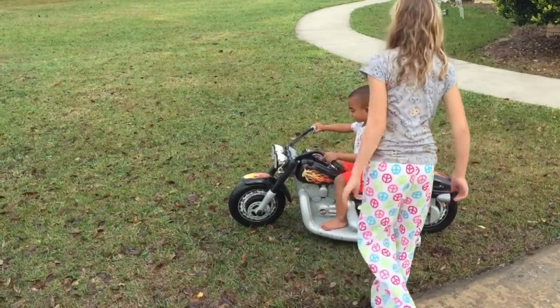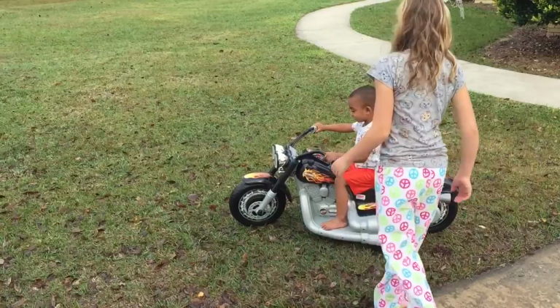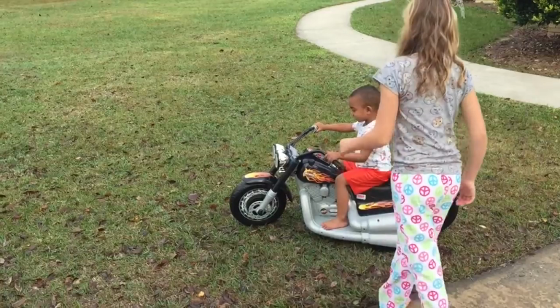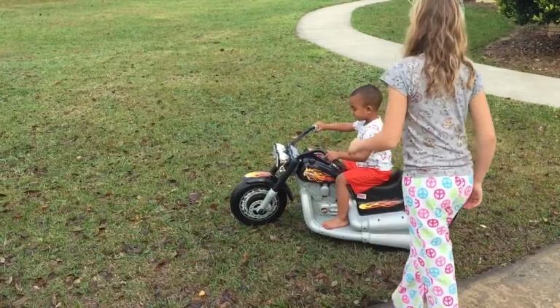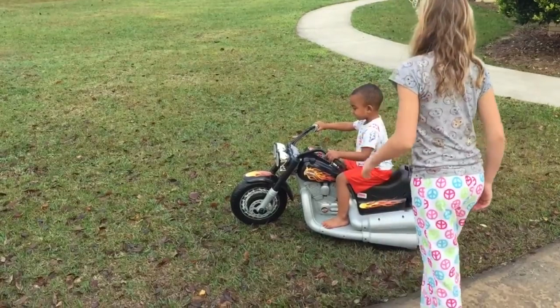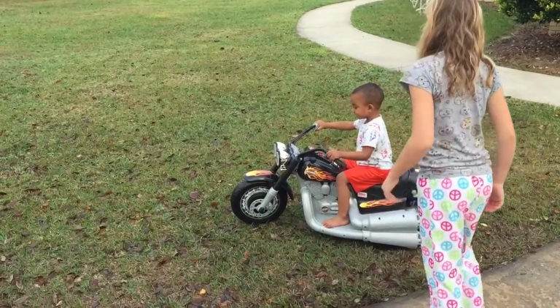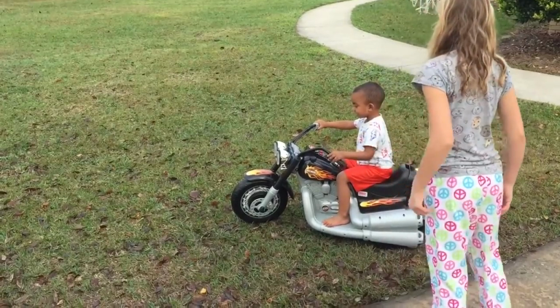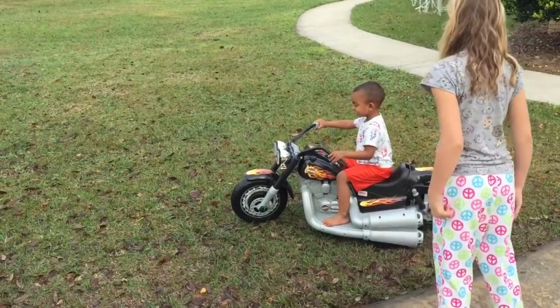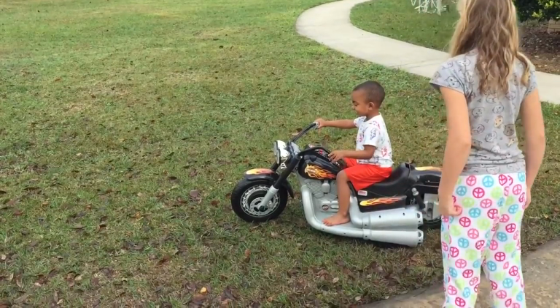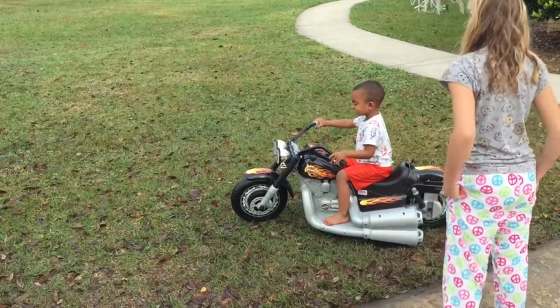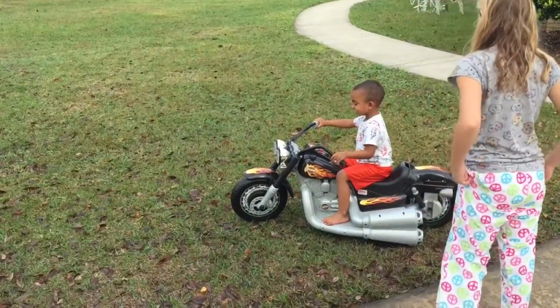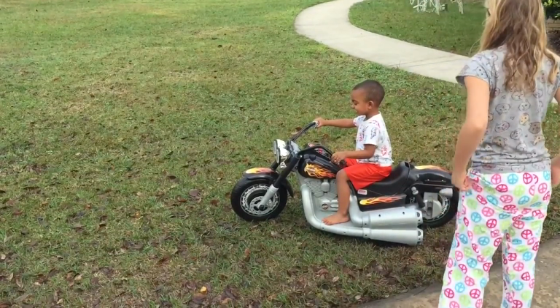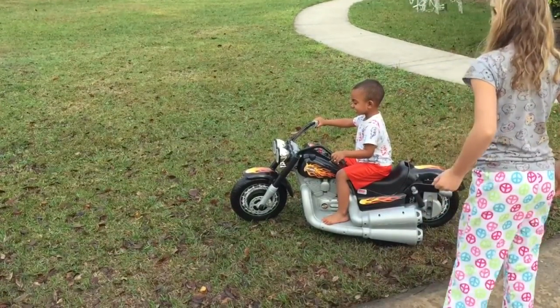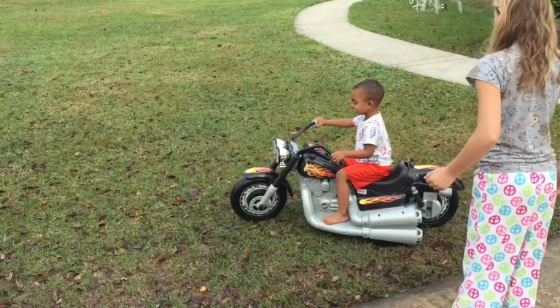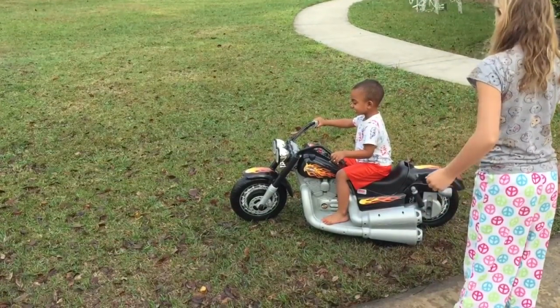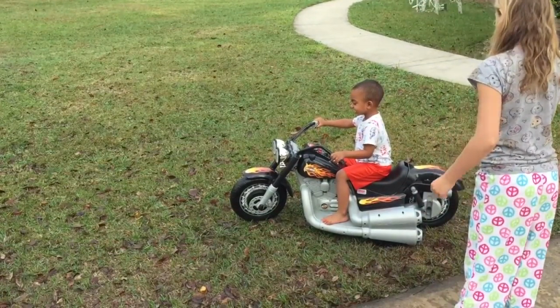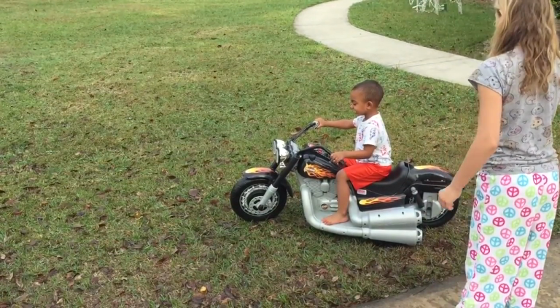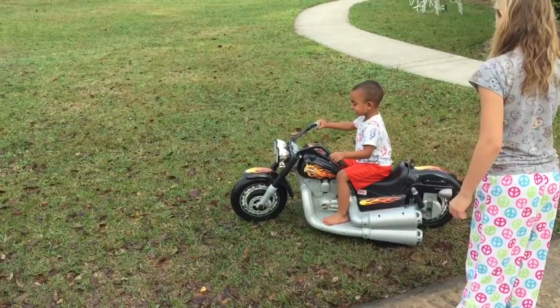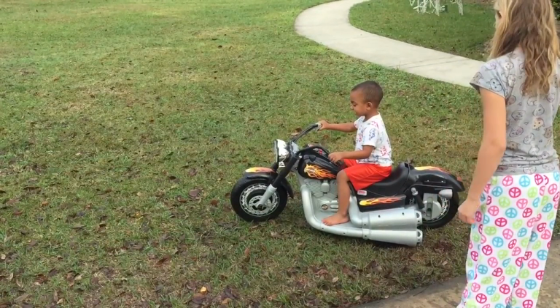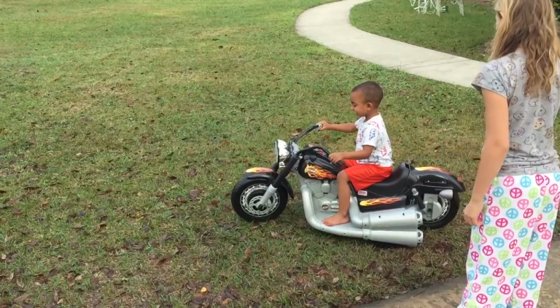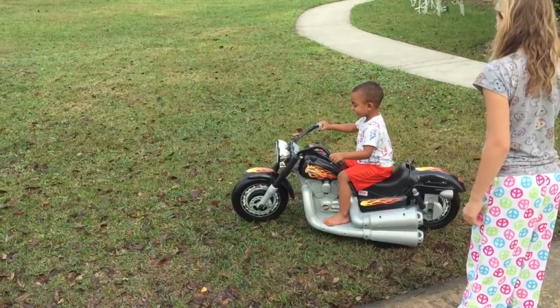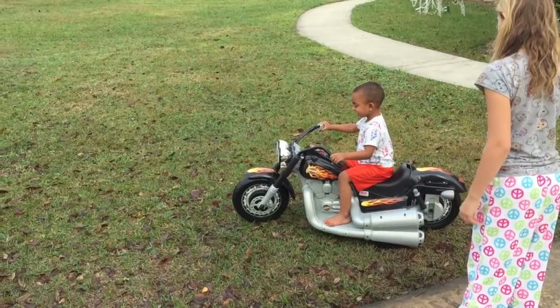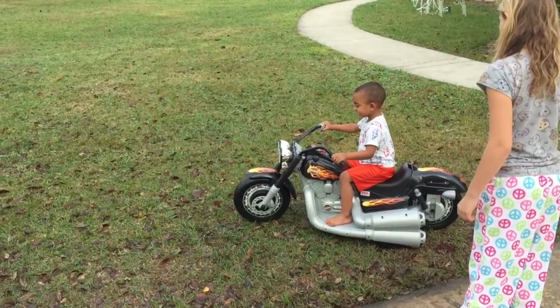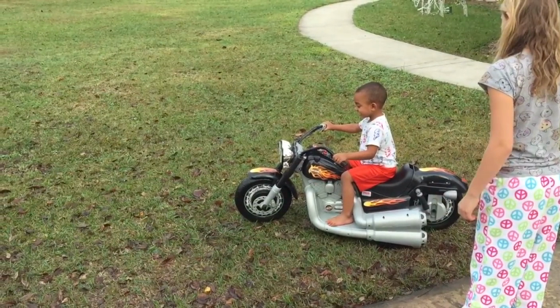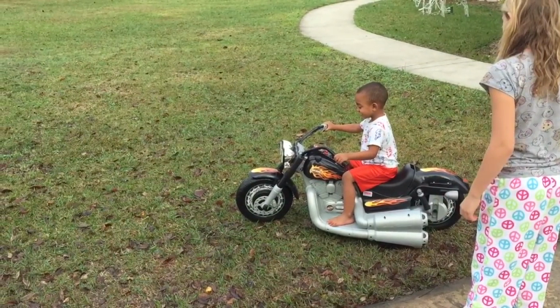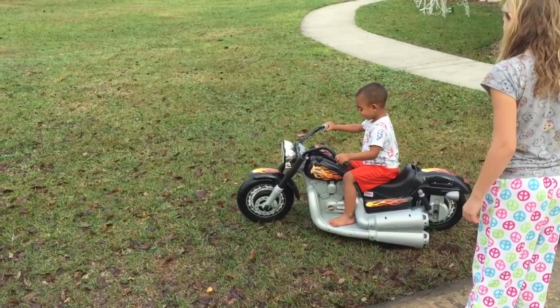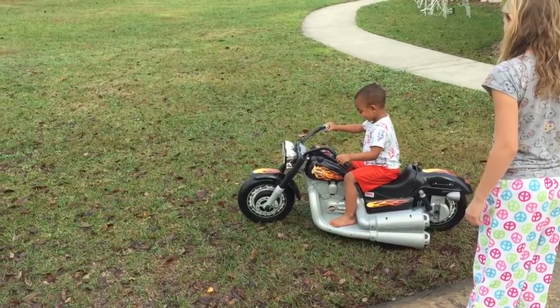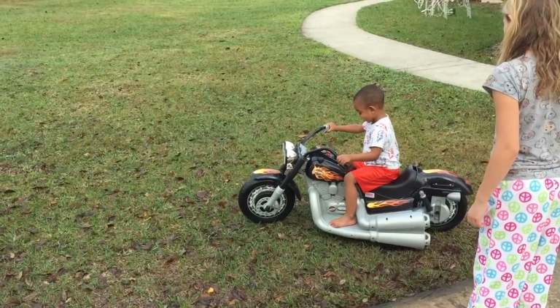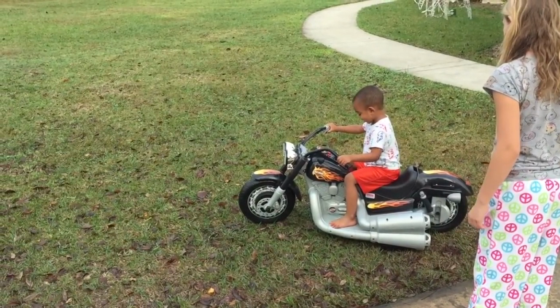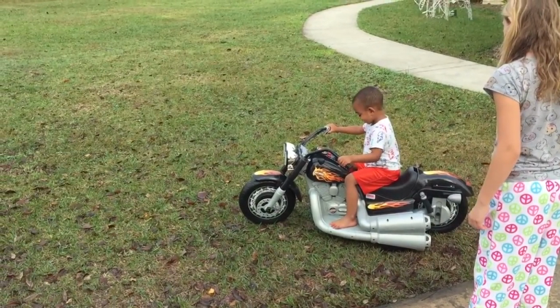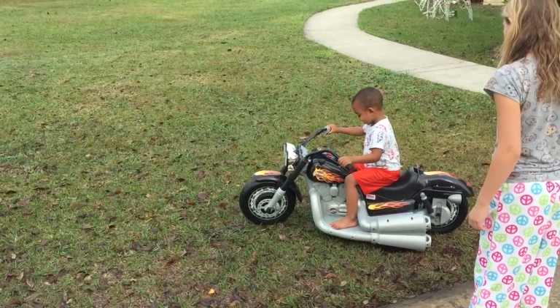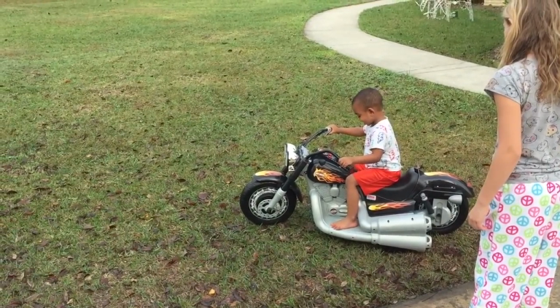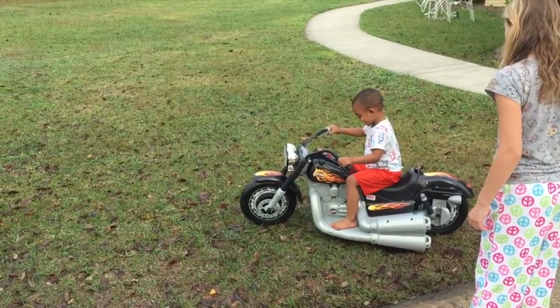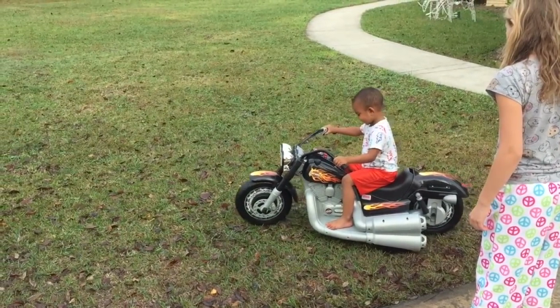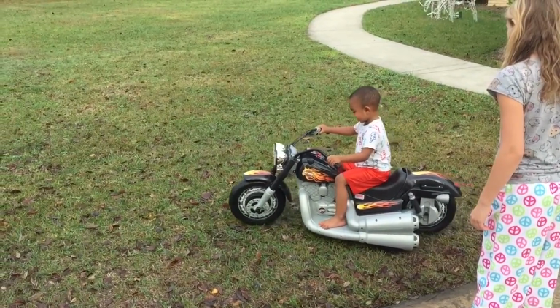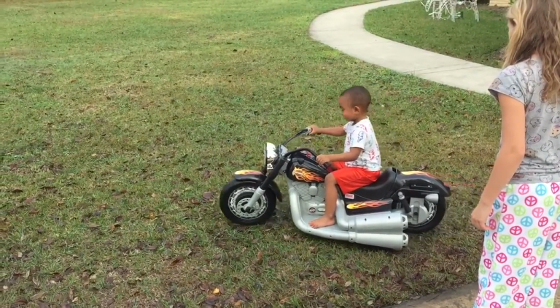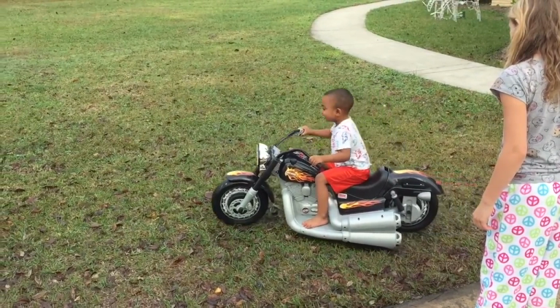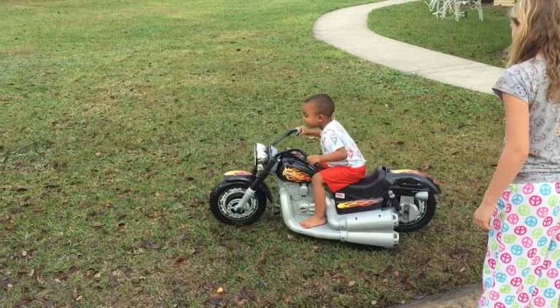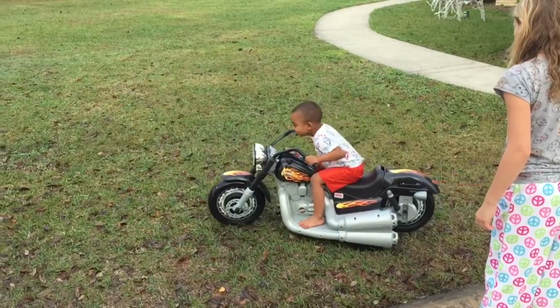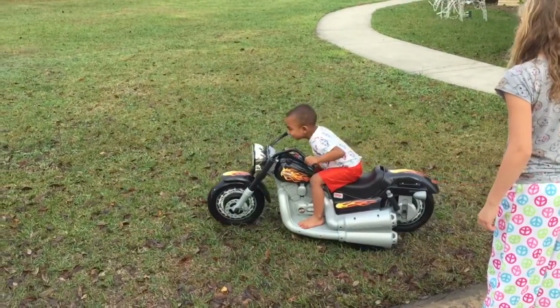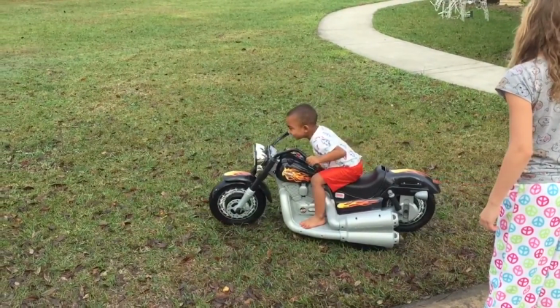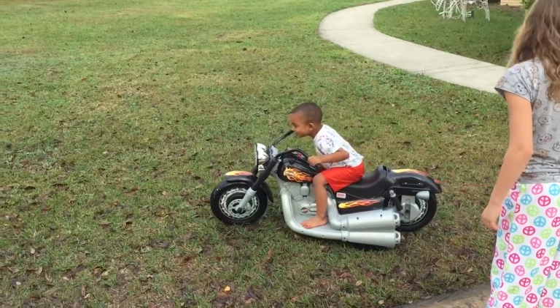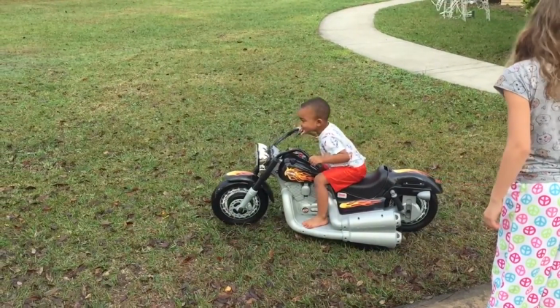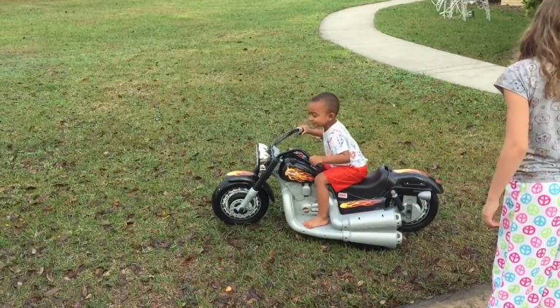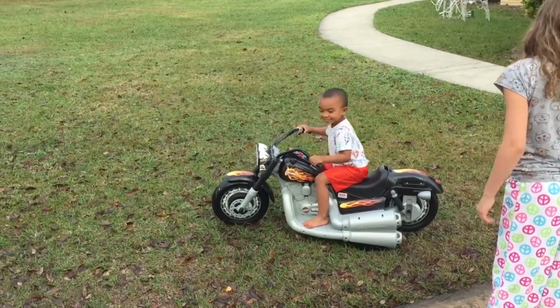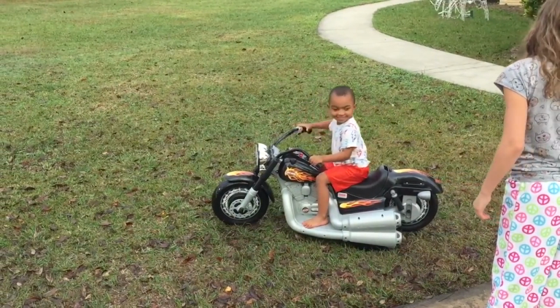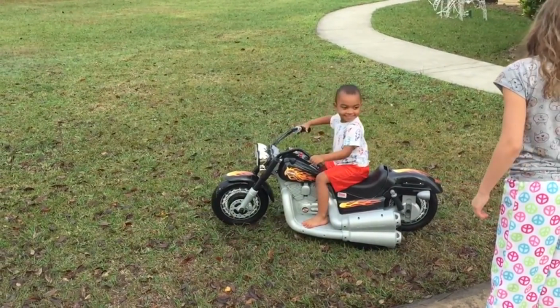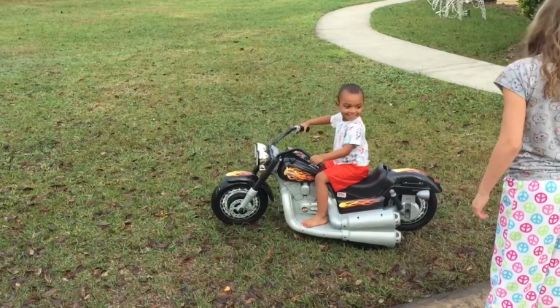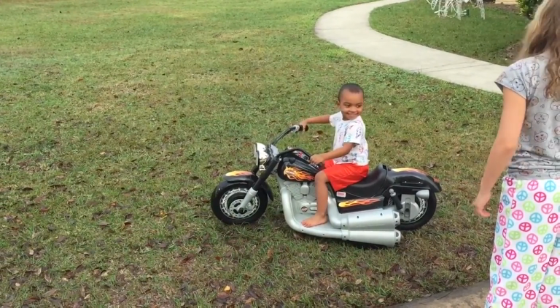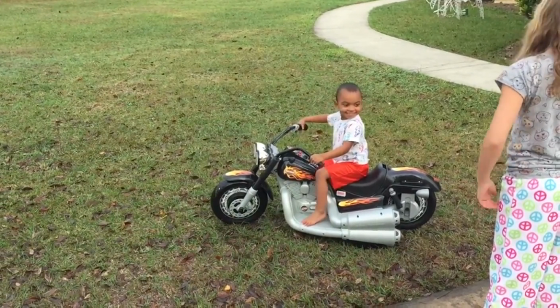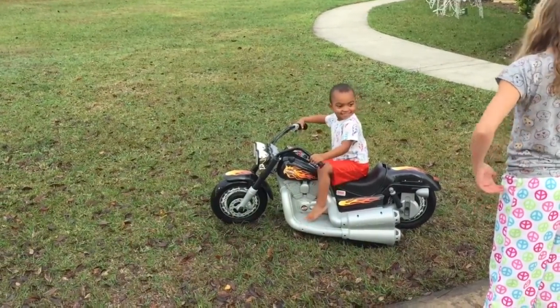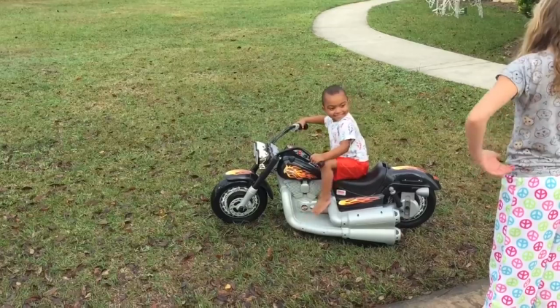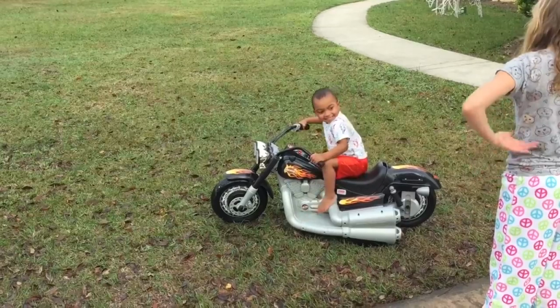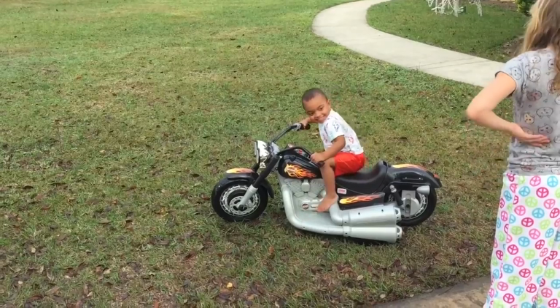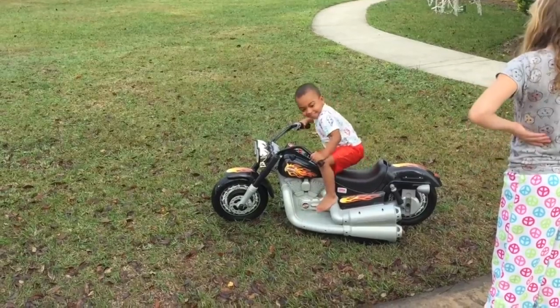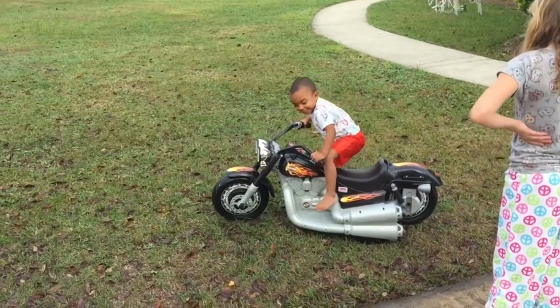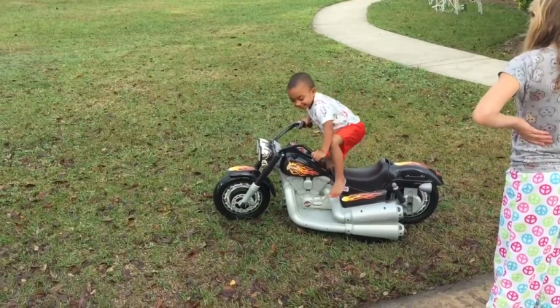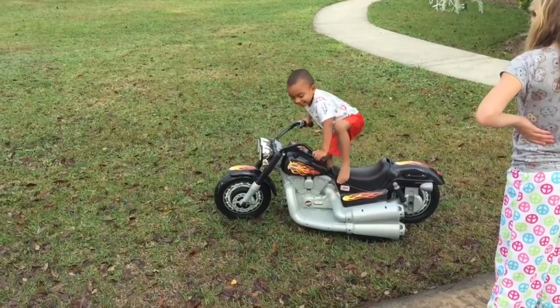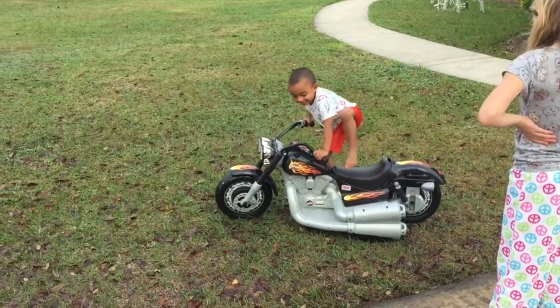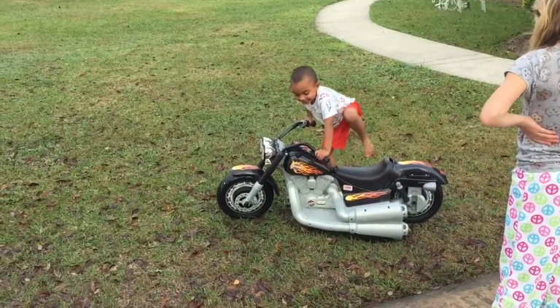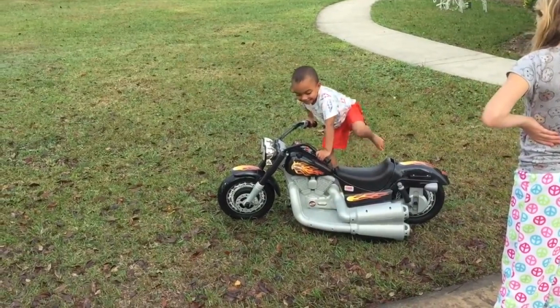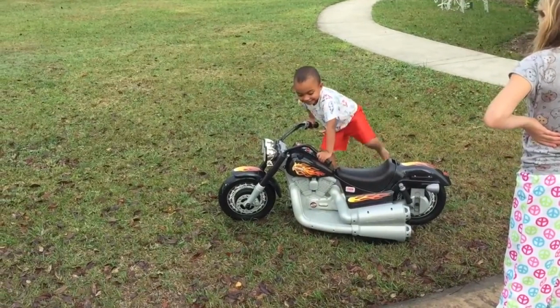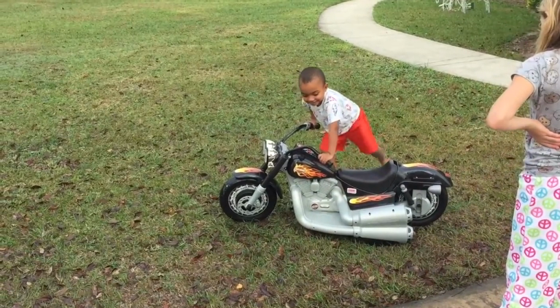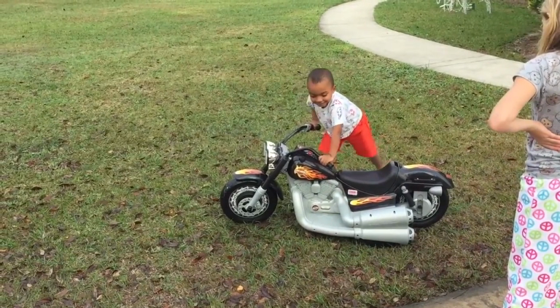Thank you, Heidi. Press it. Show him so that he can get your video too.